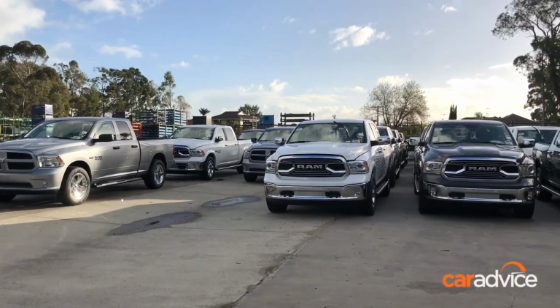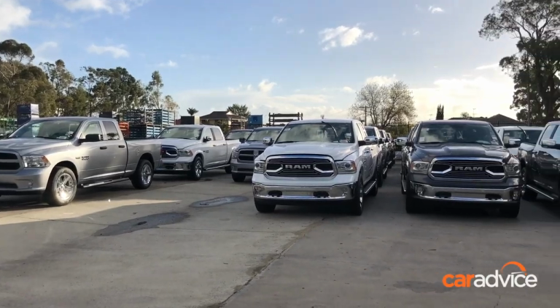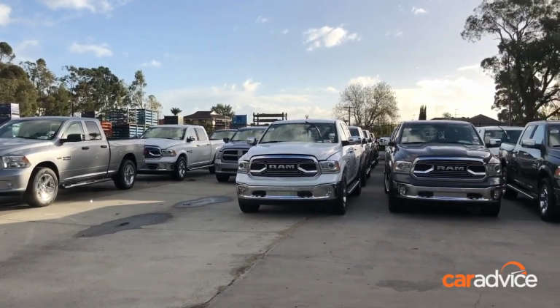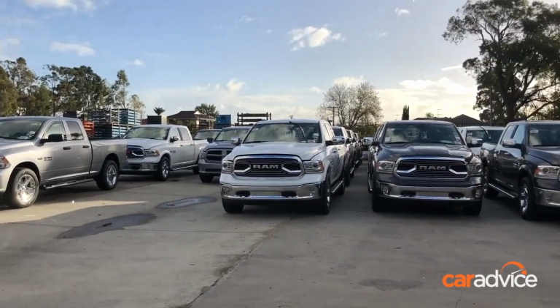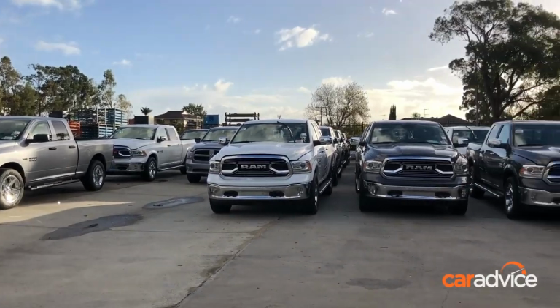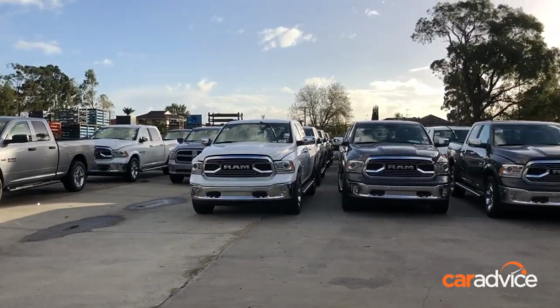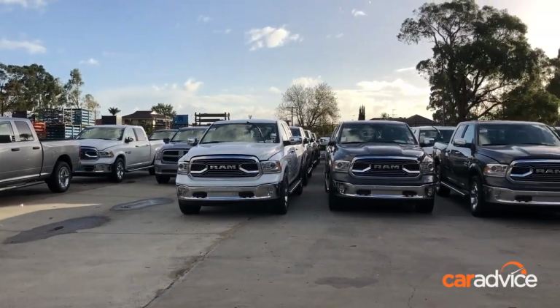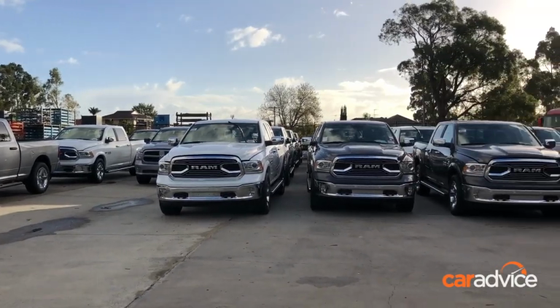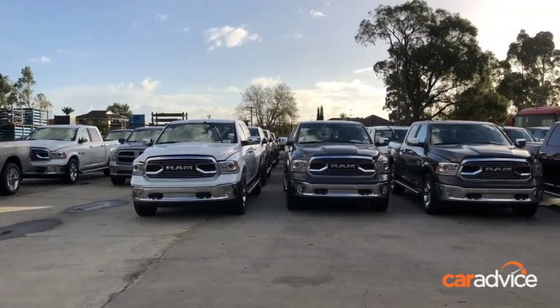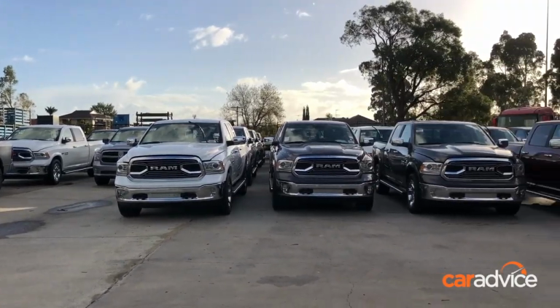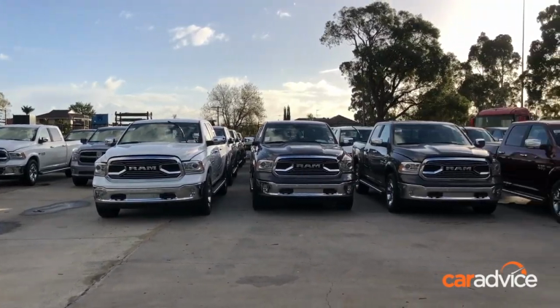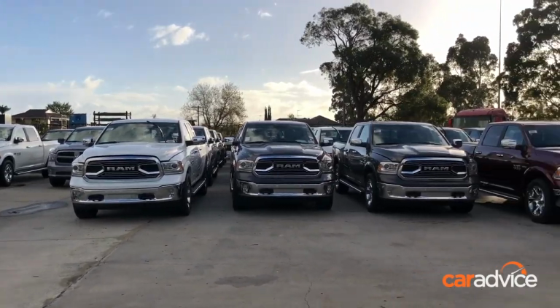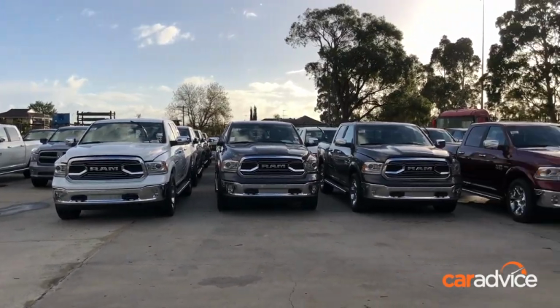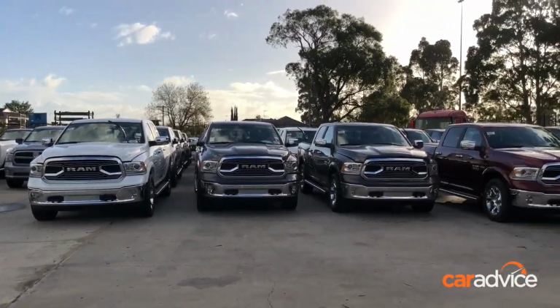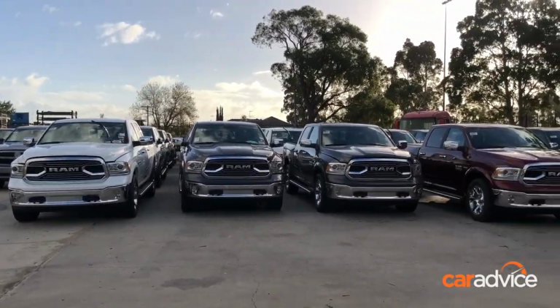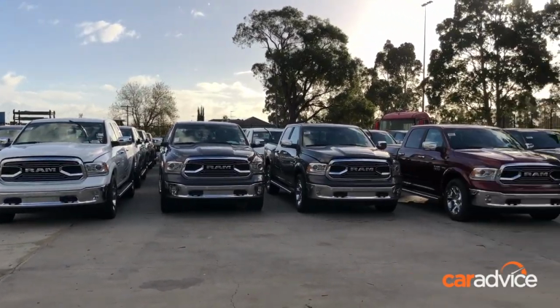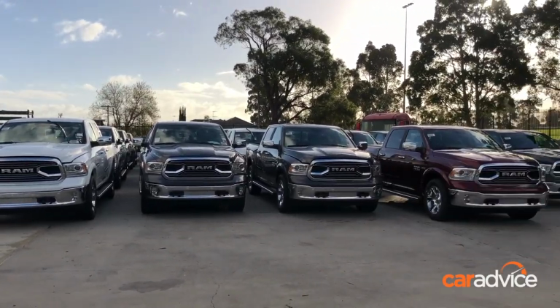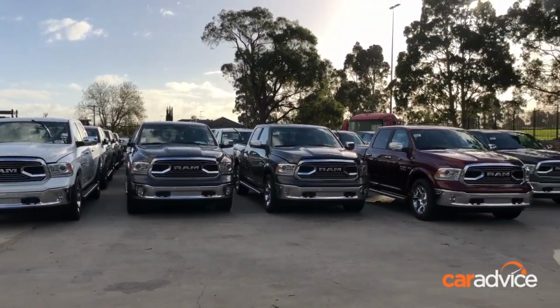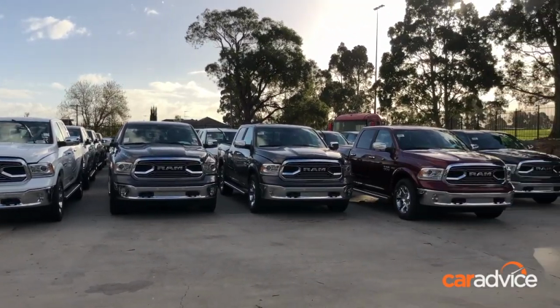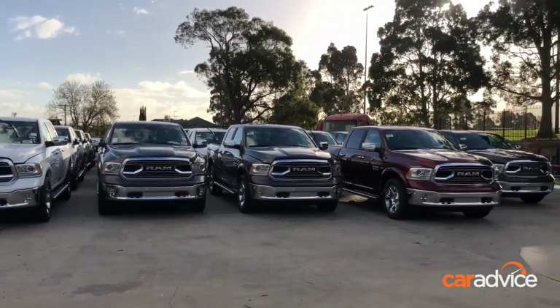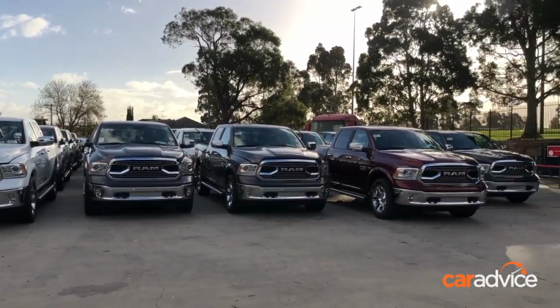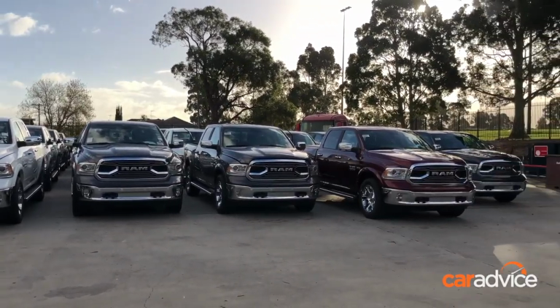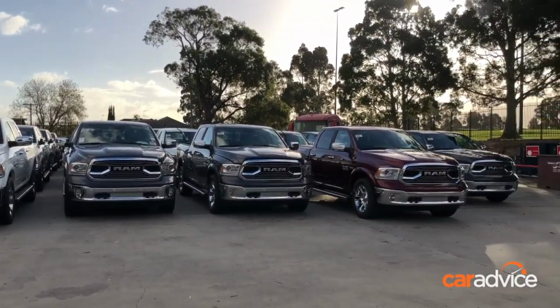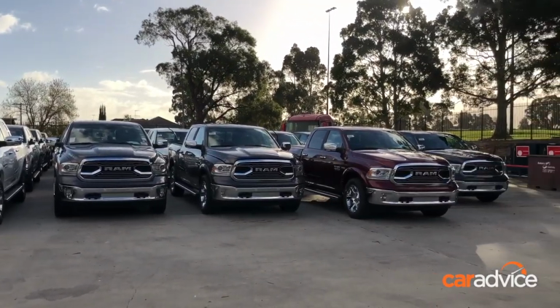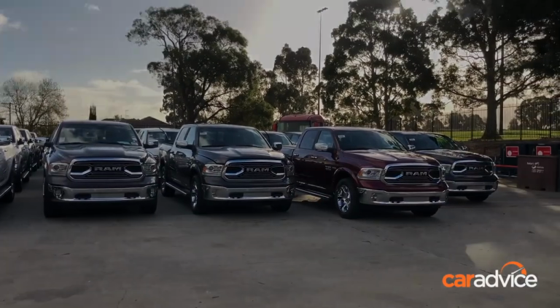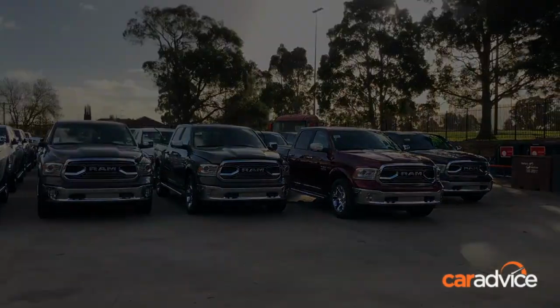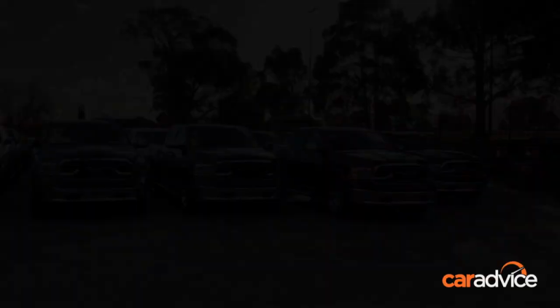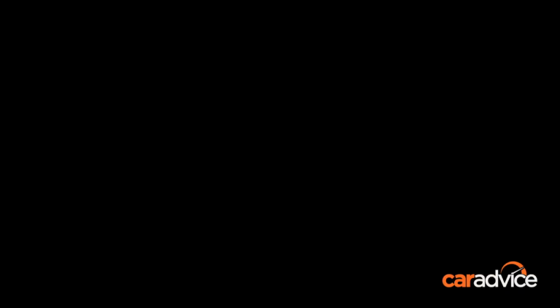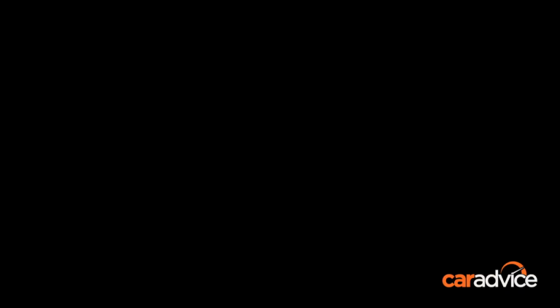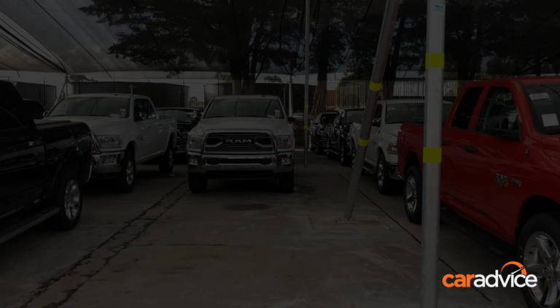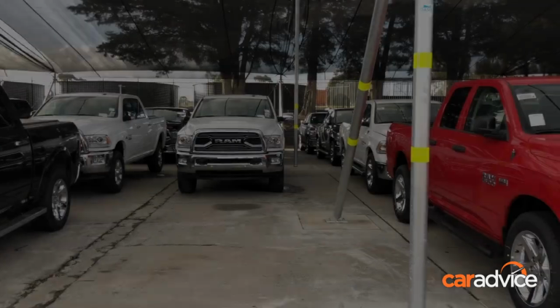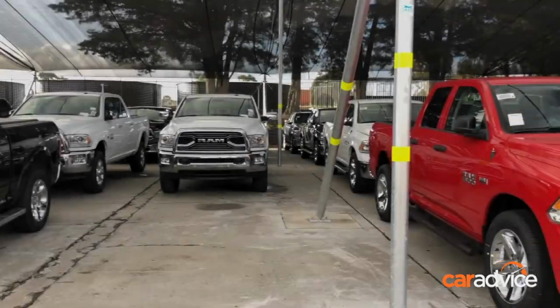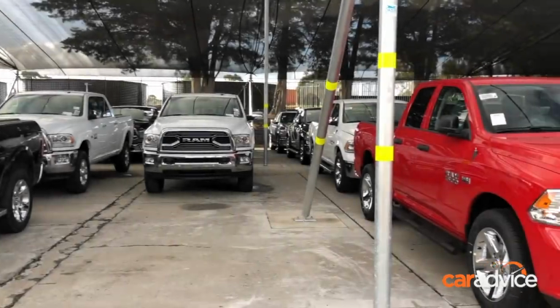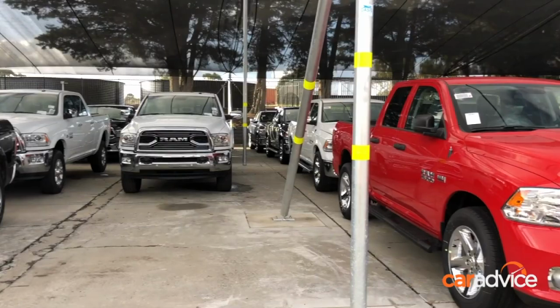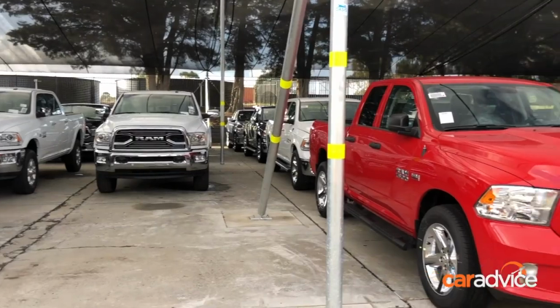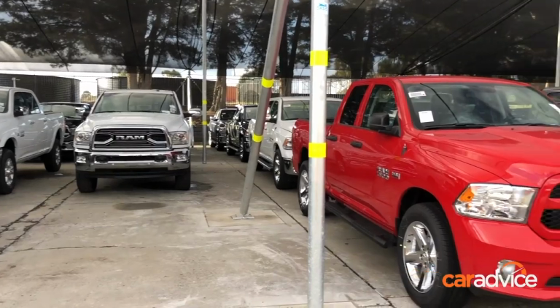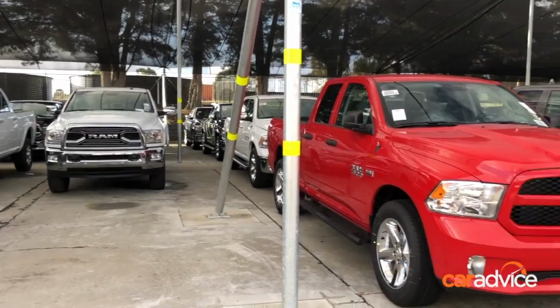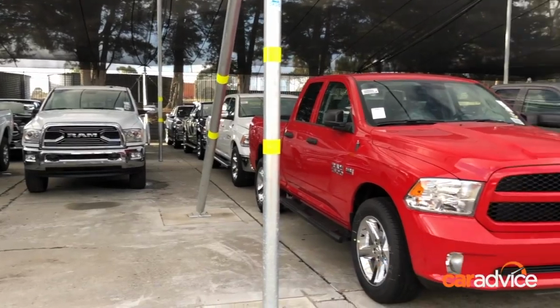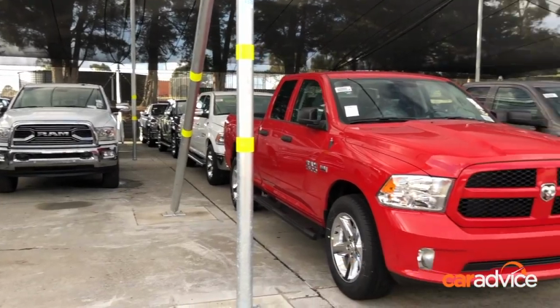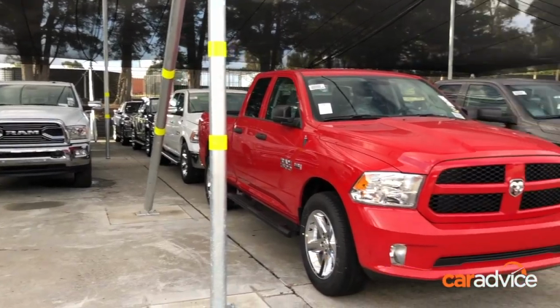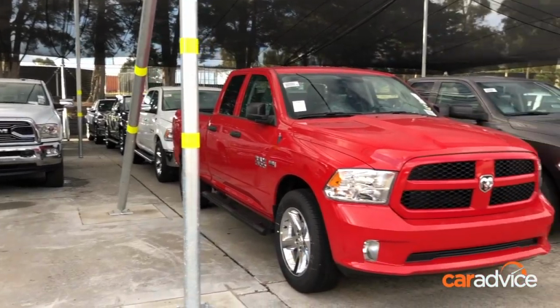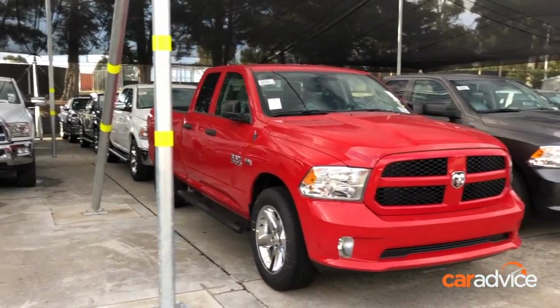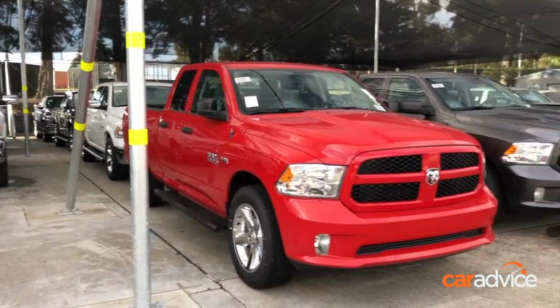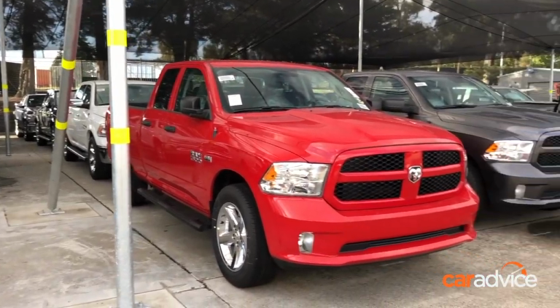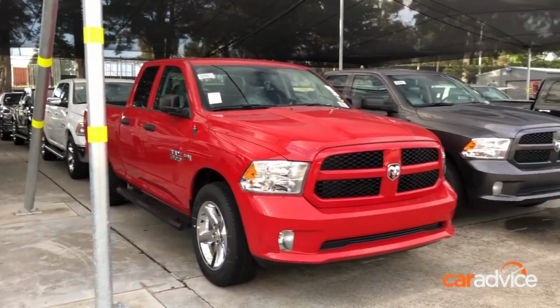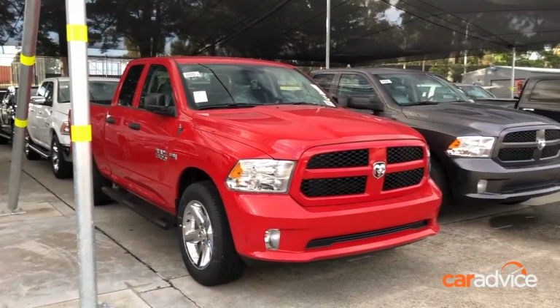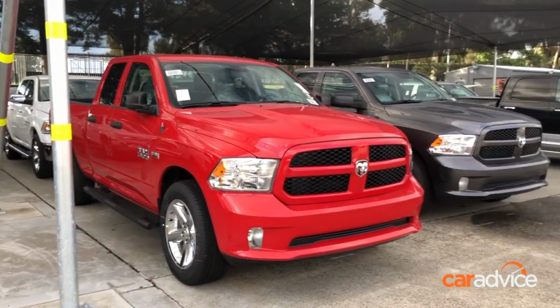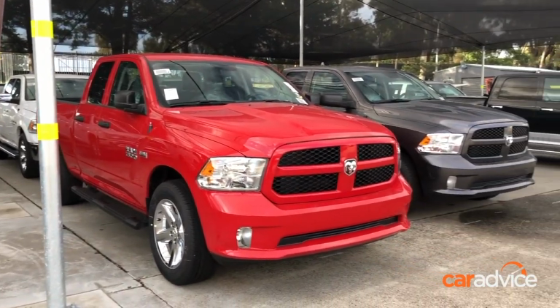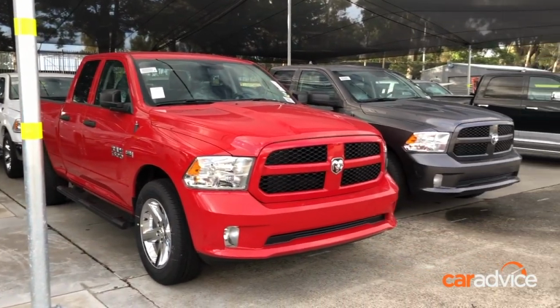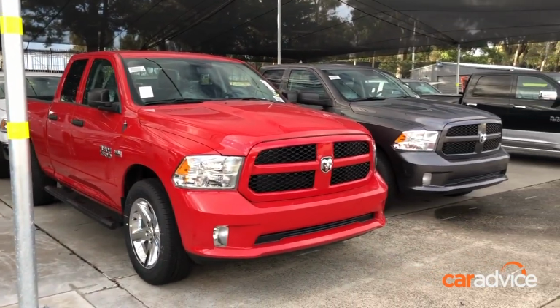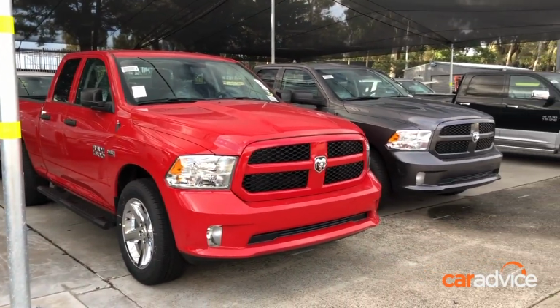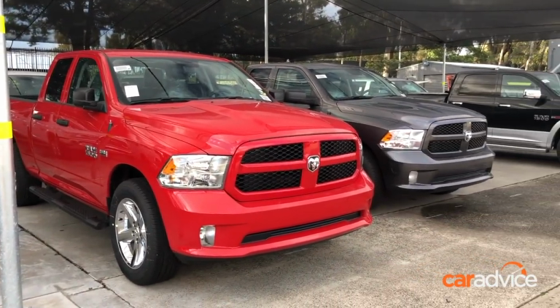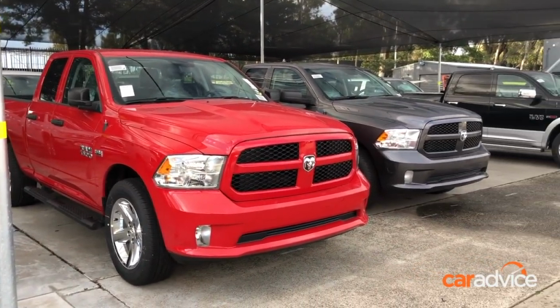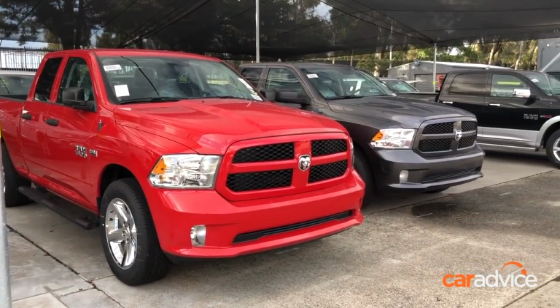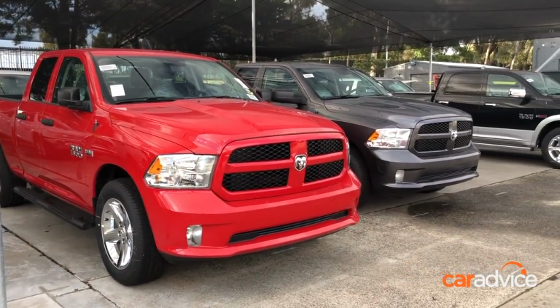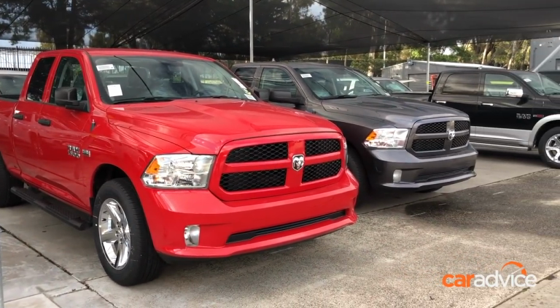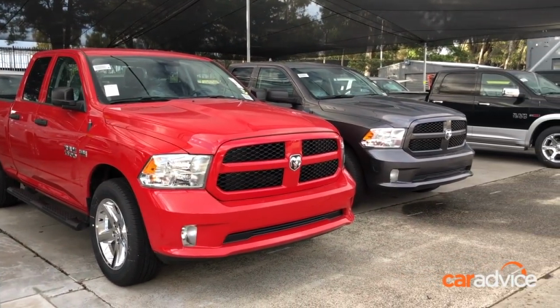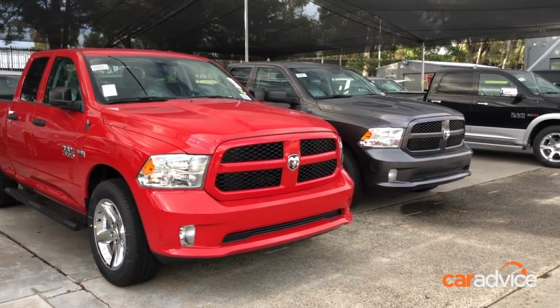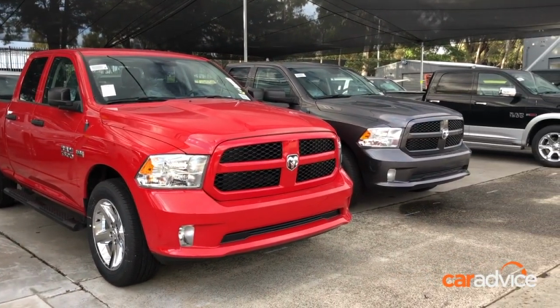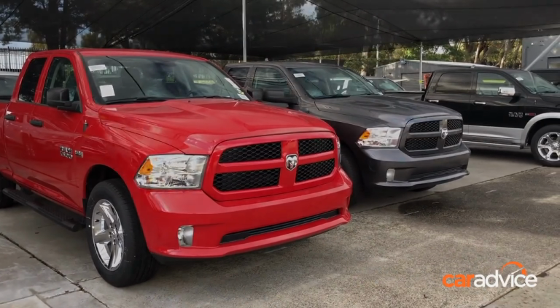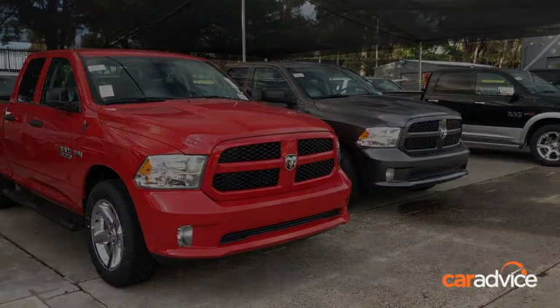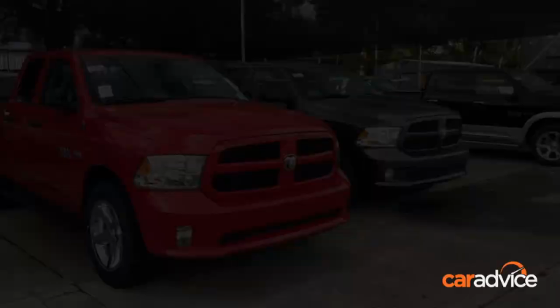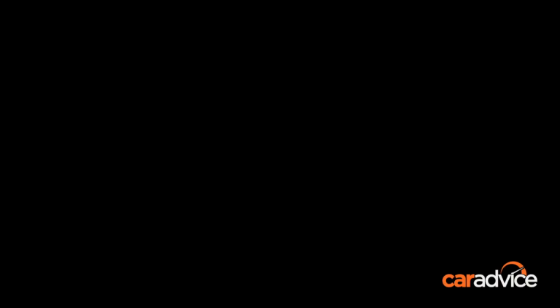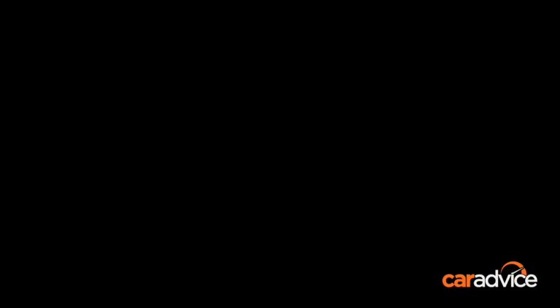Australians can't get enough US pickups, and now Ram is celebrating its 1500th vehicle and switching to 24-hour production.